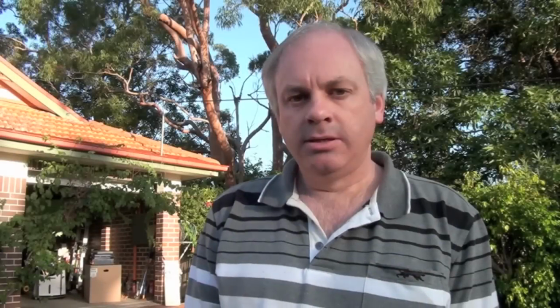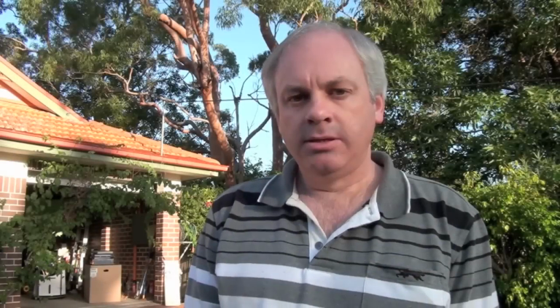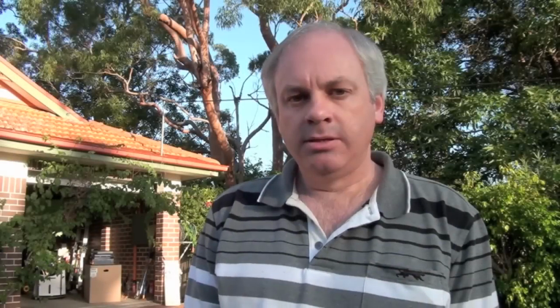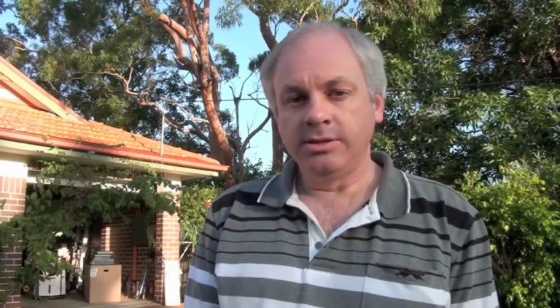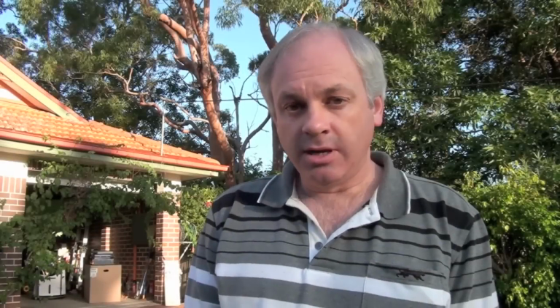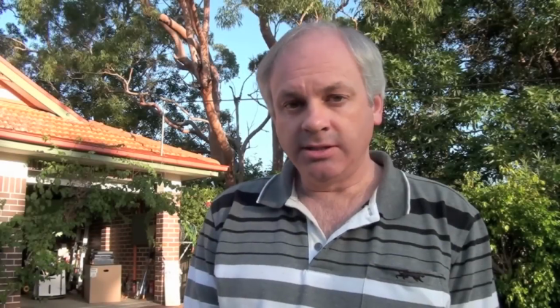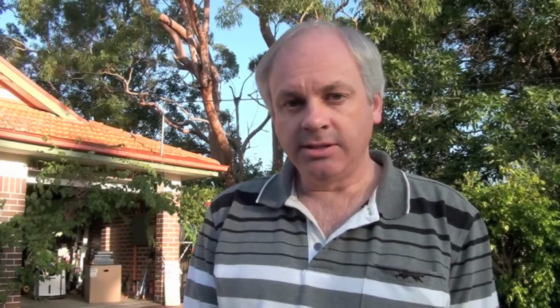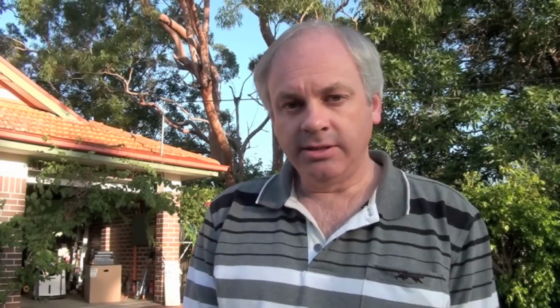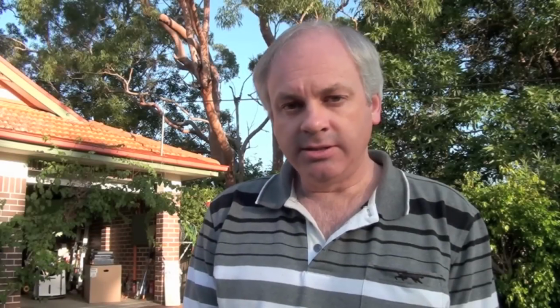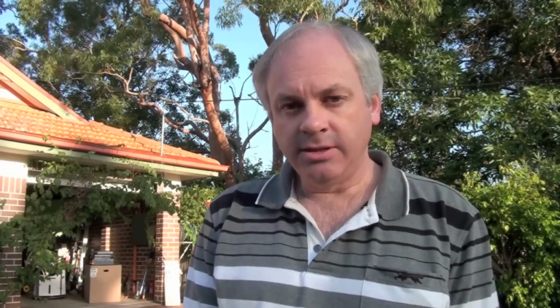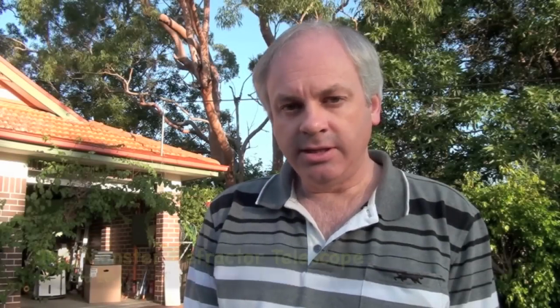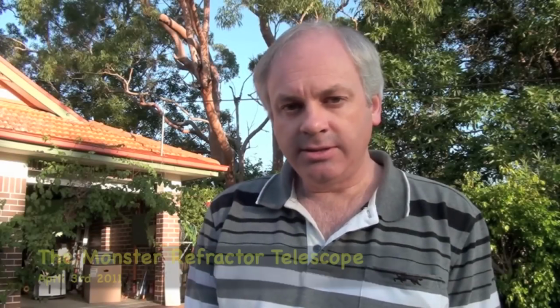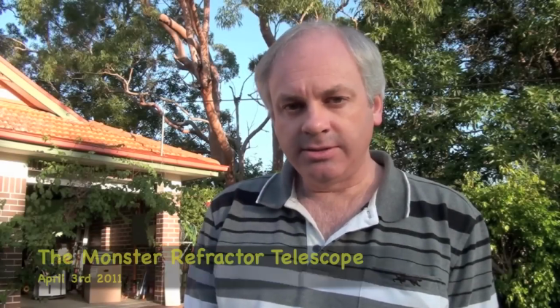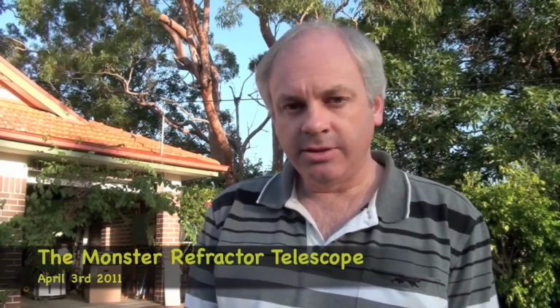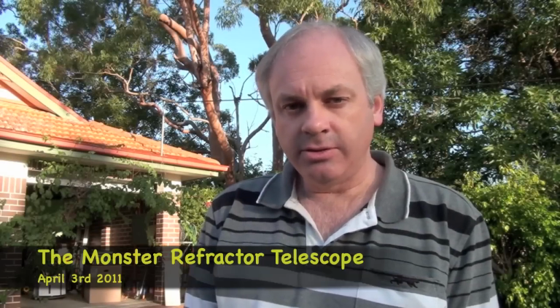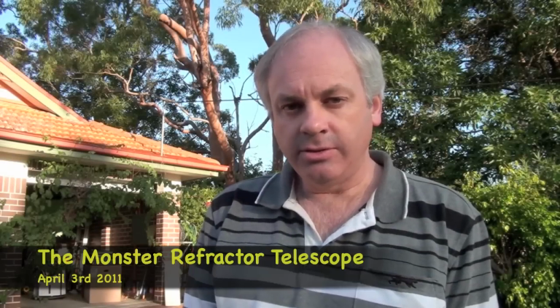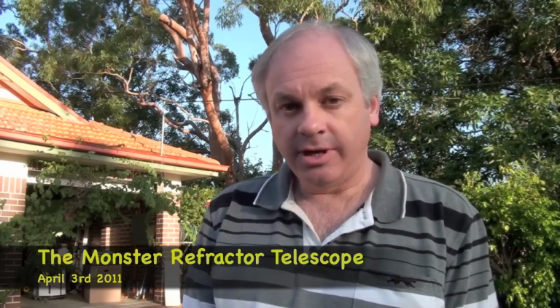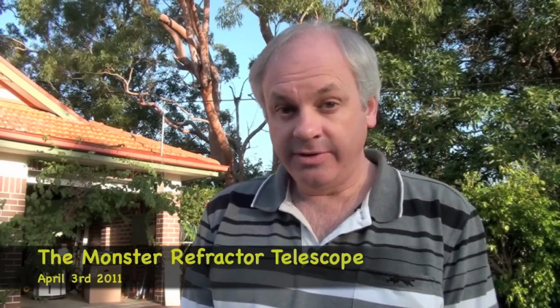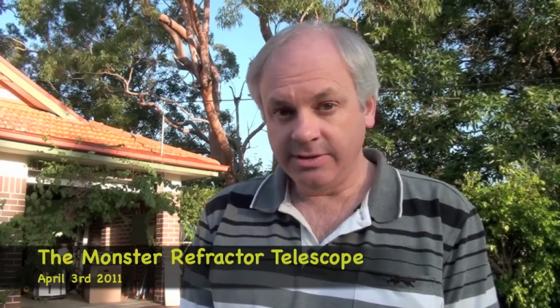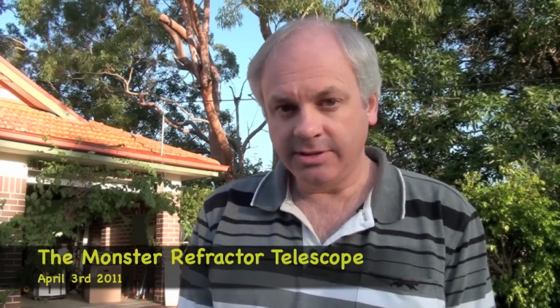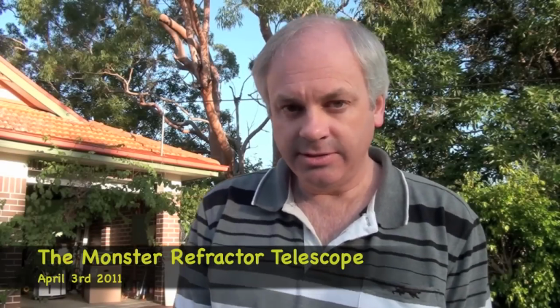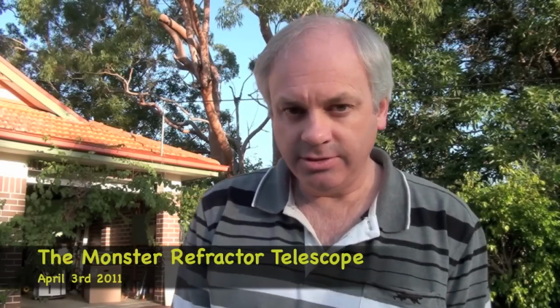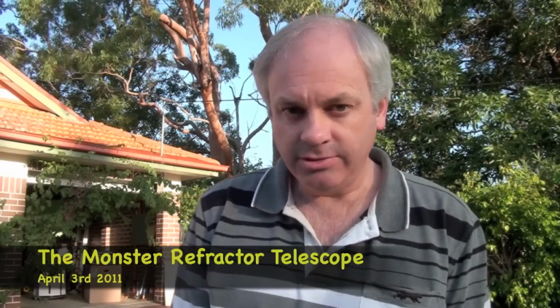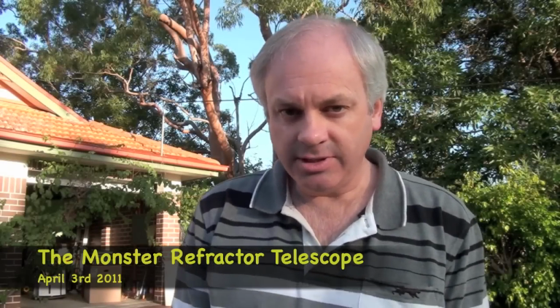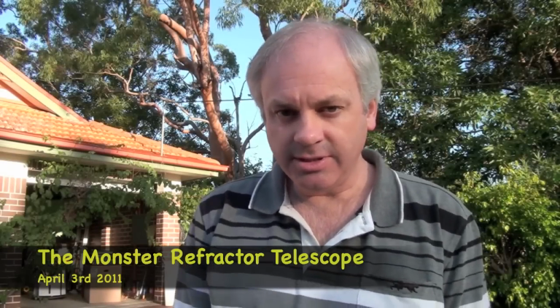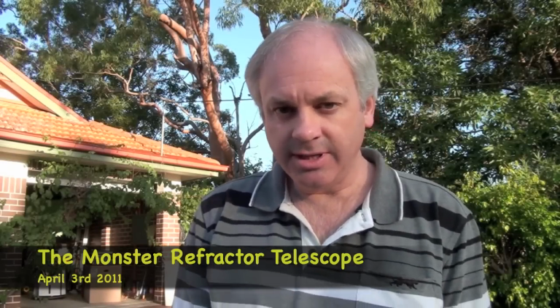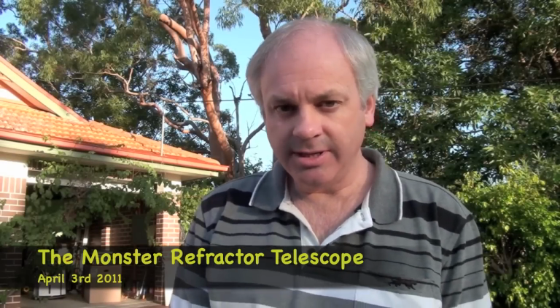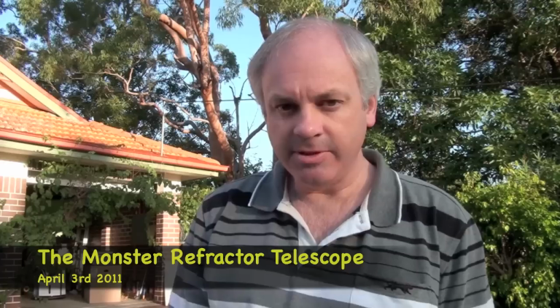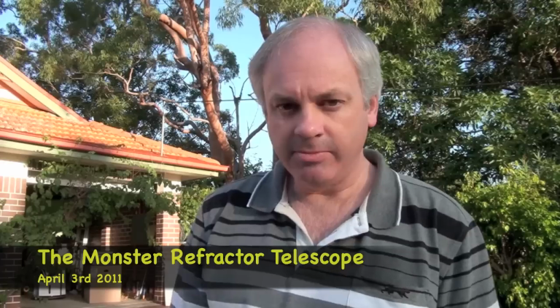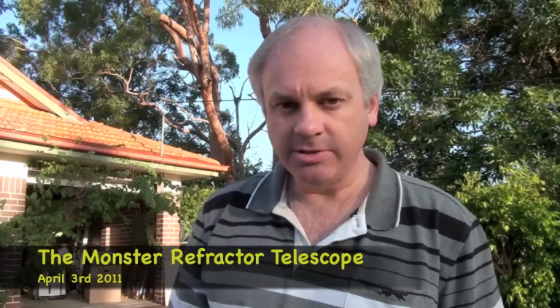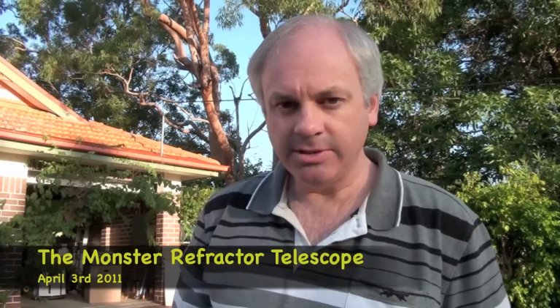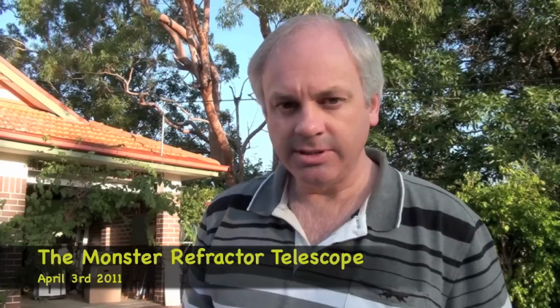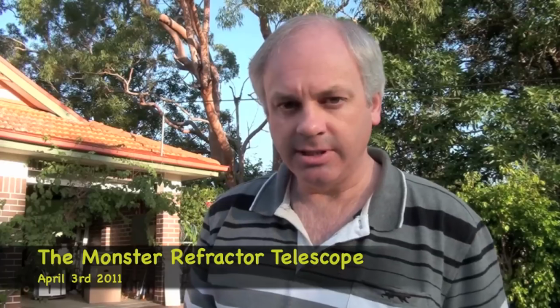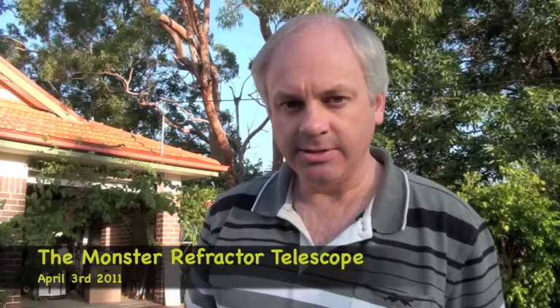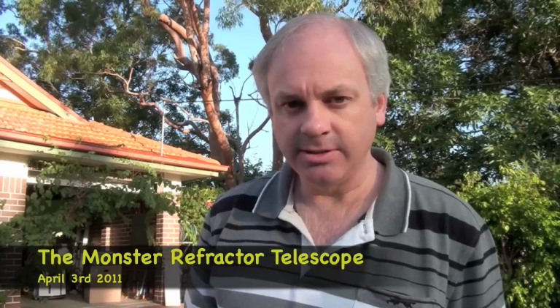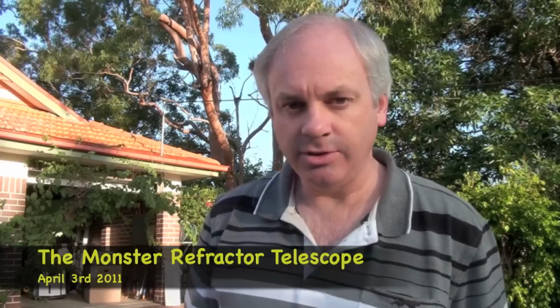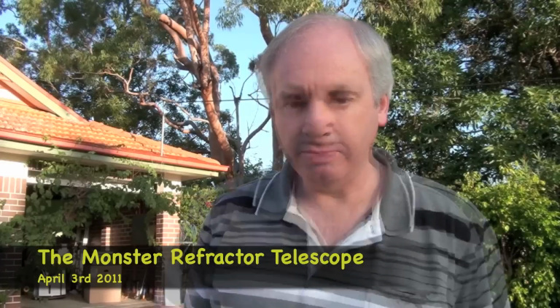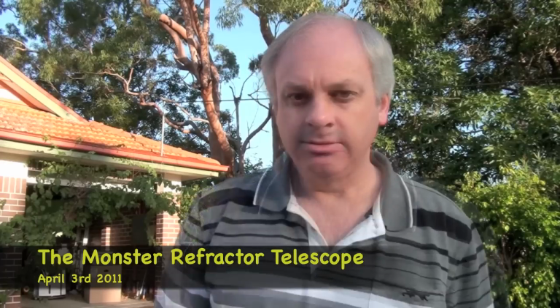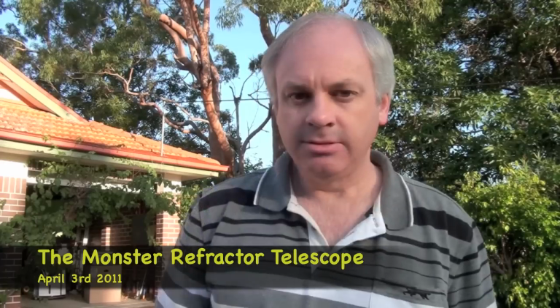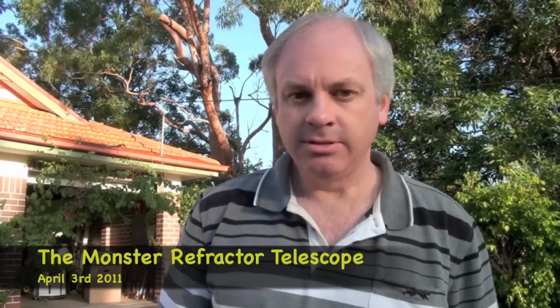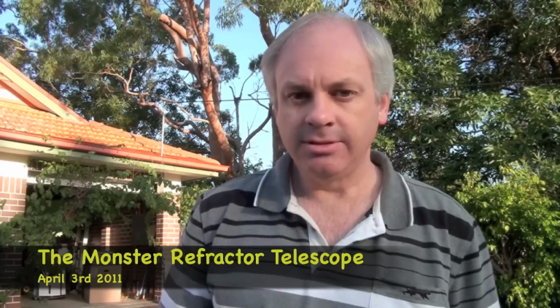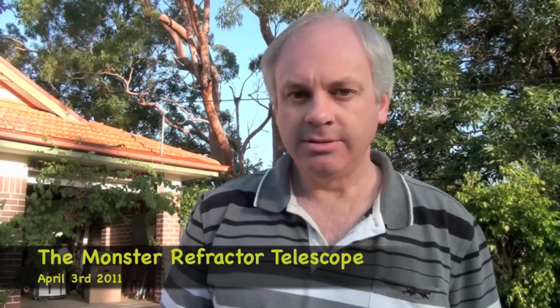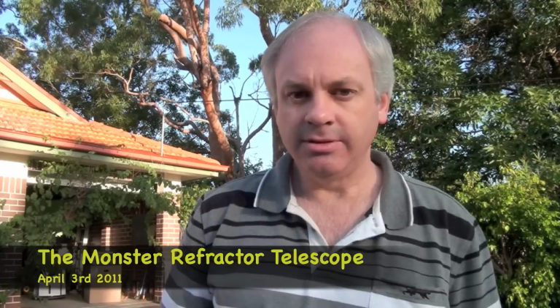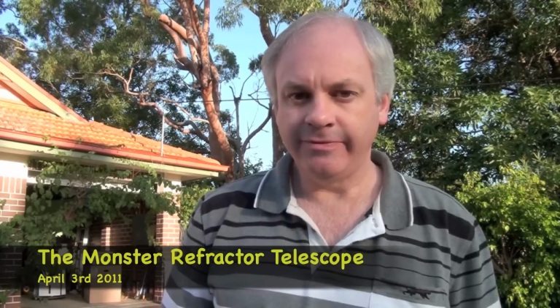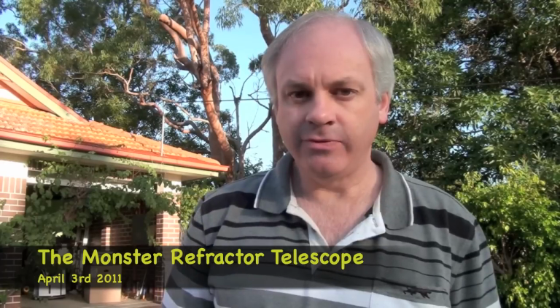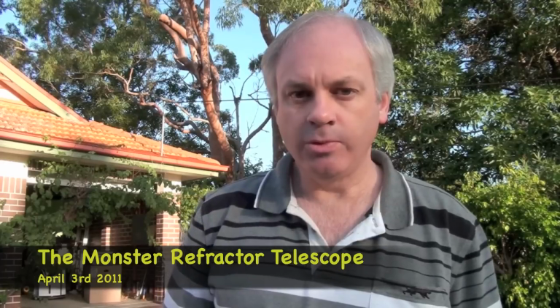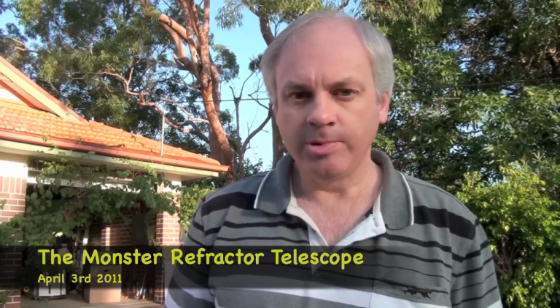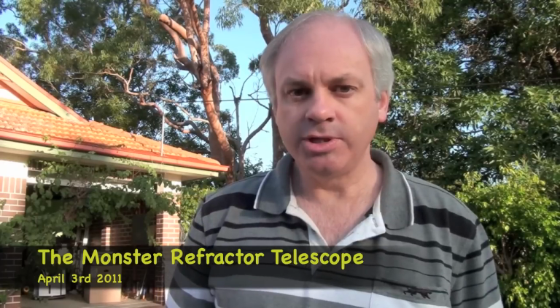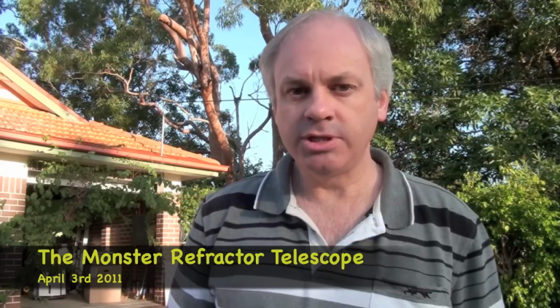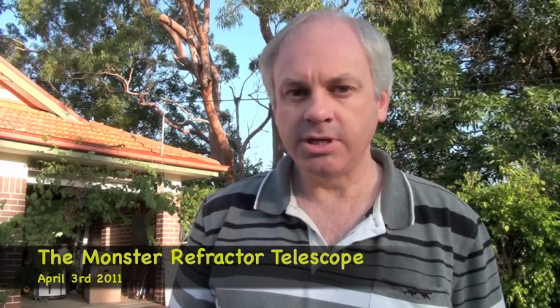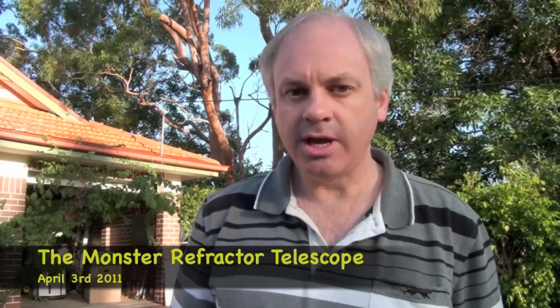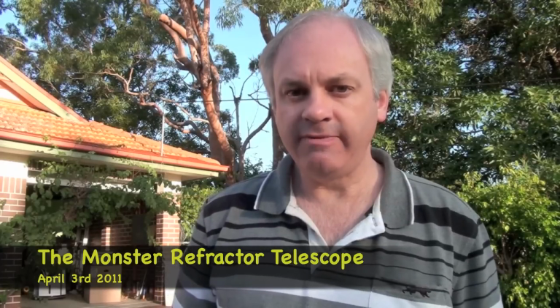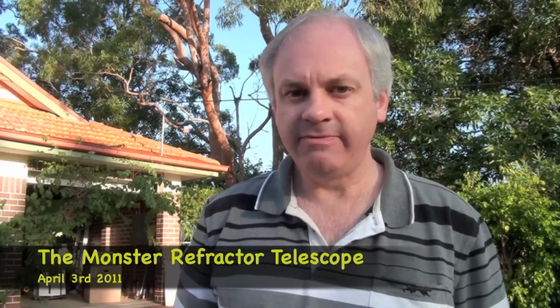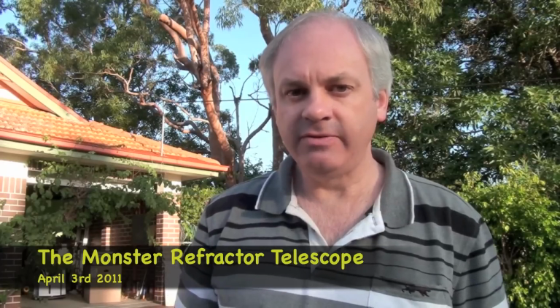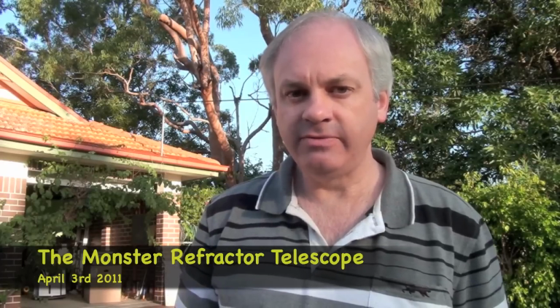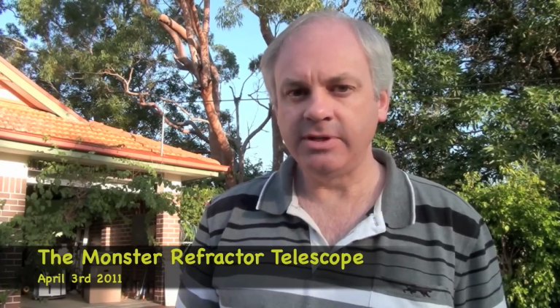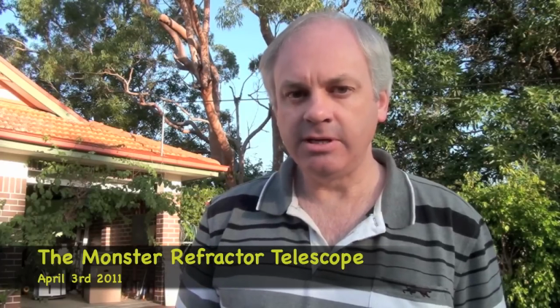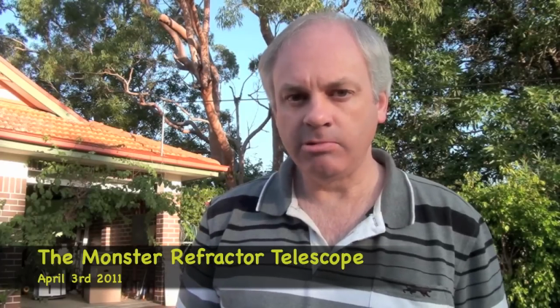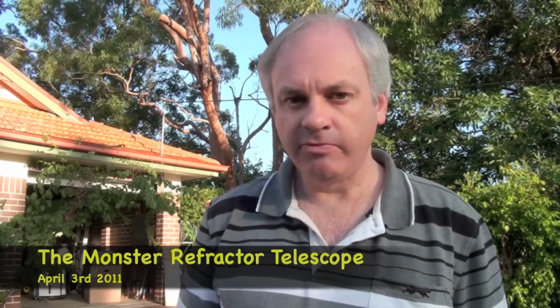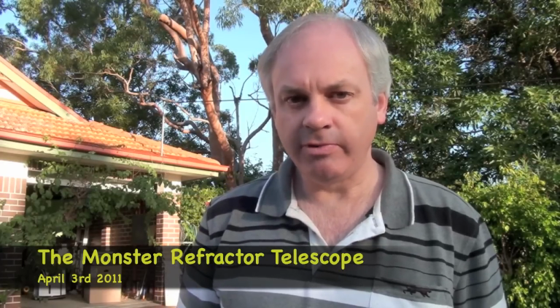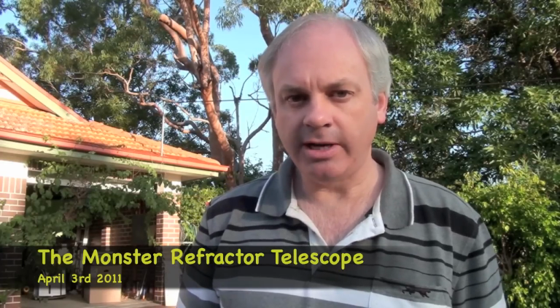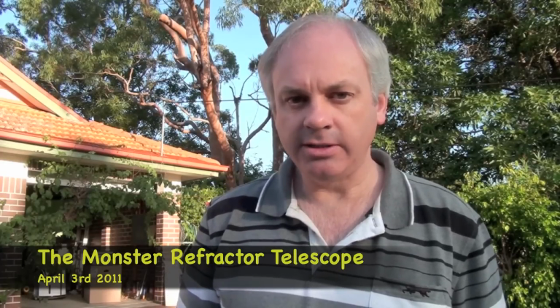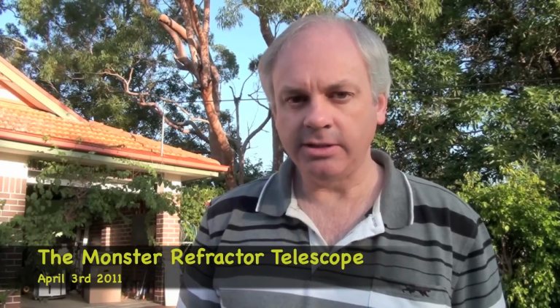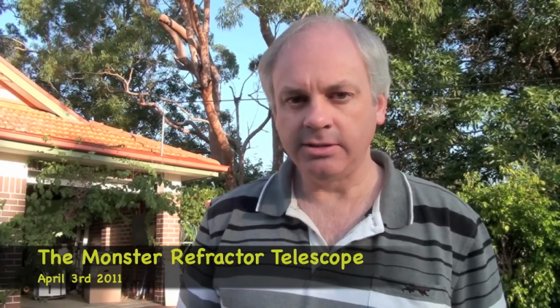The sky is clear tonight, so I've decided to try setting up the monster telescope — the 4-inch F15 Refractor.